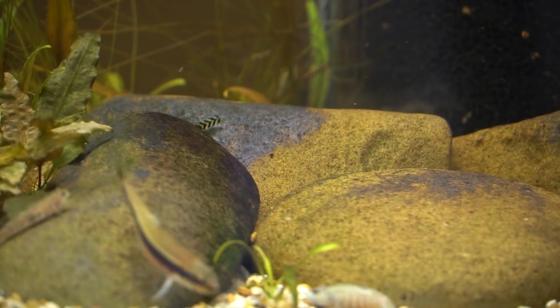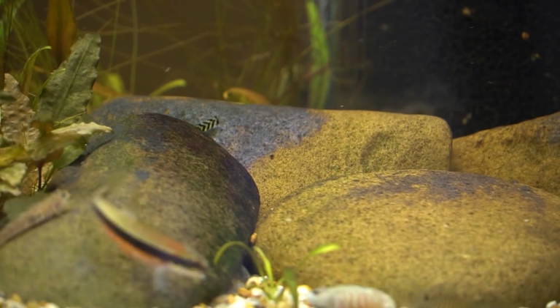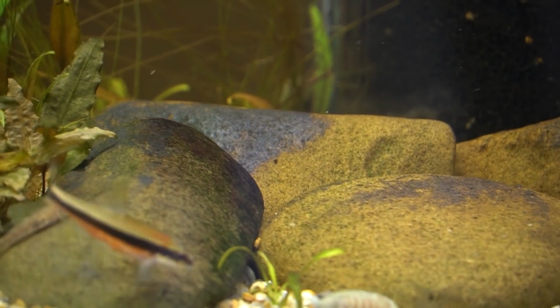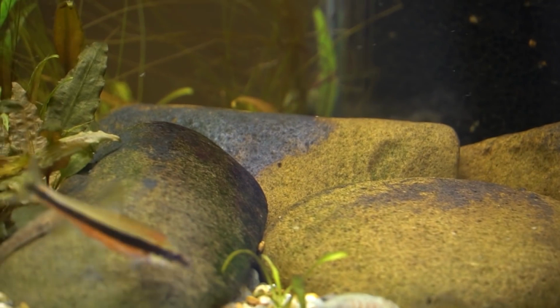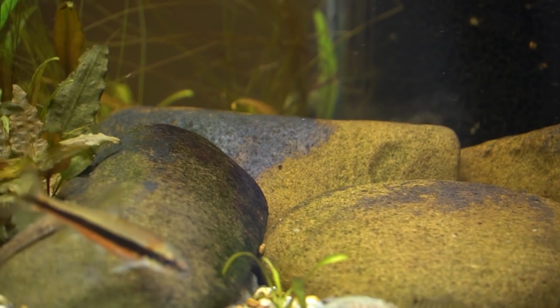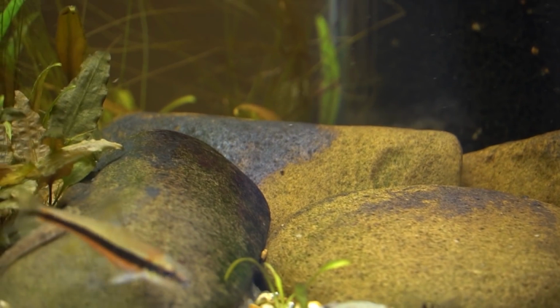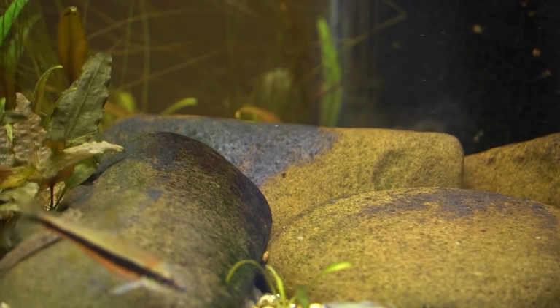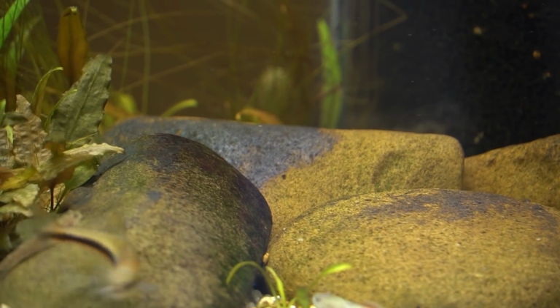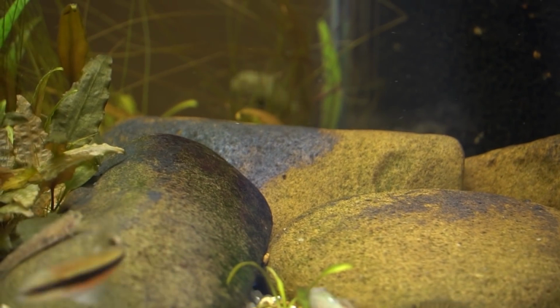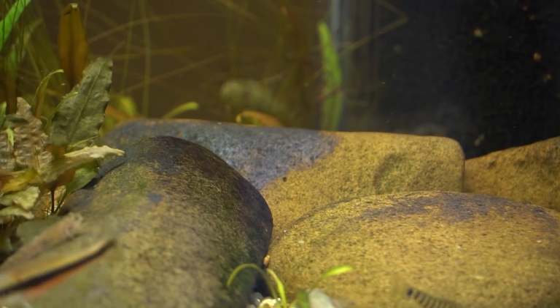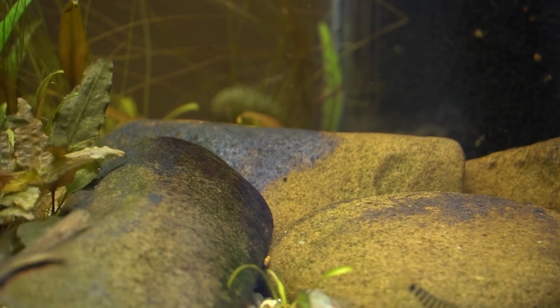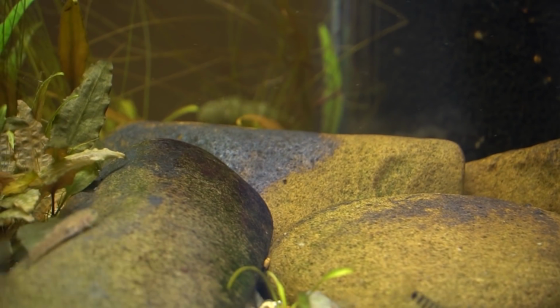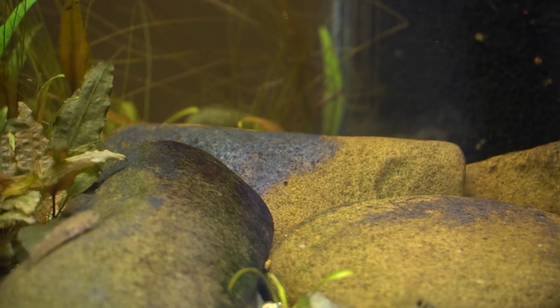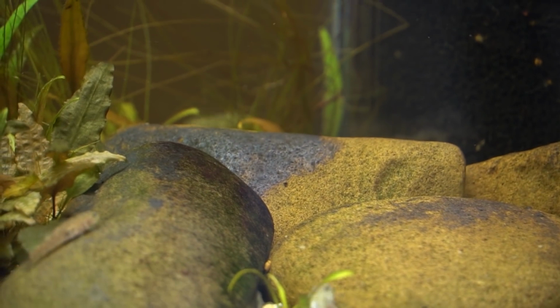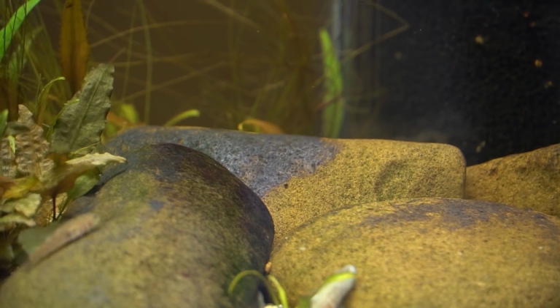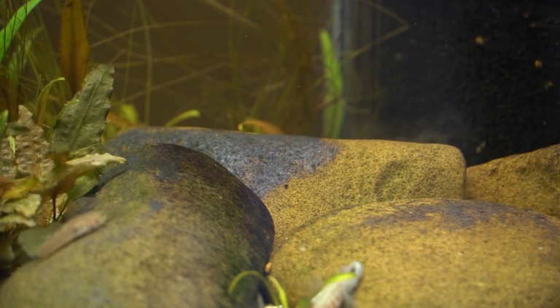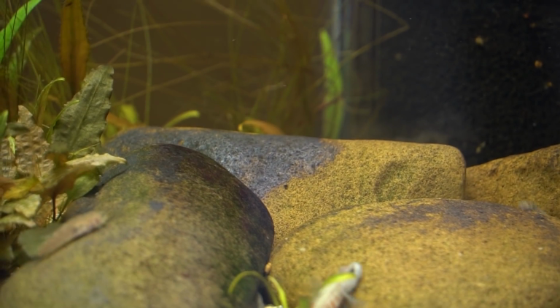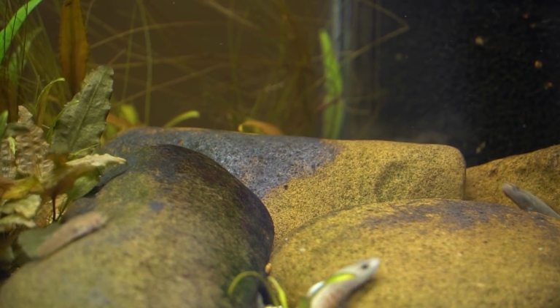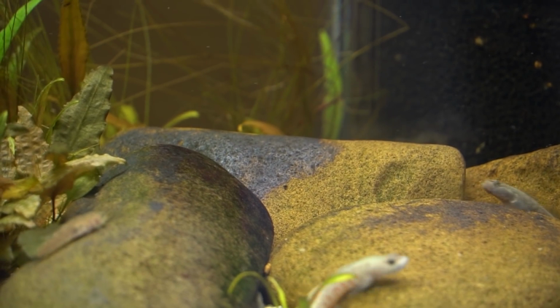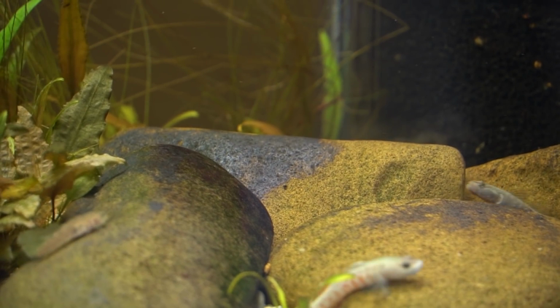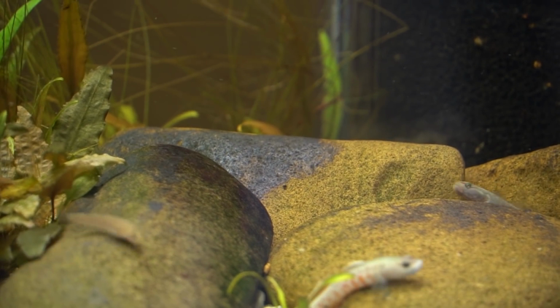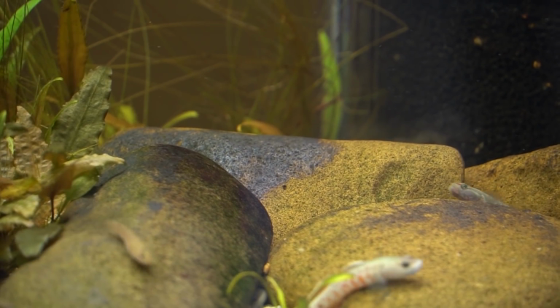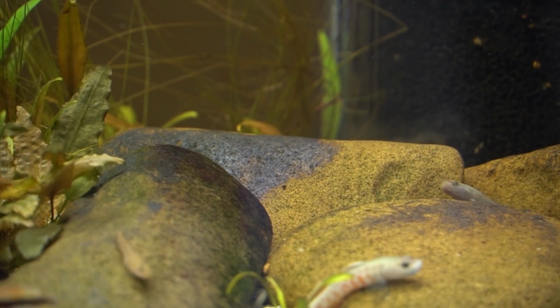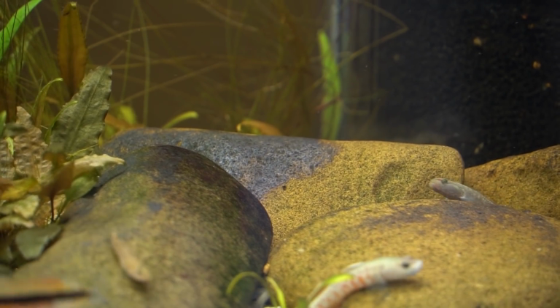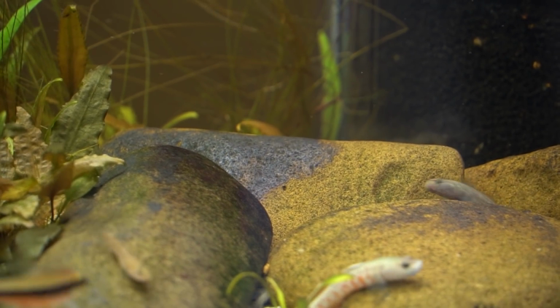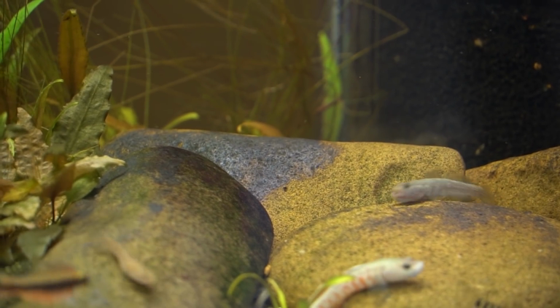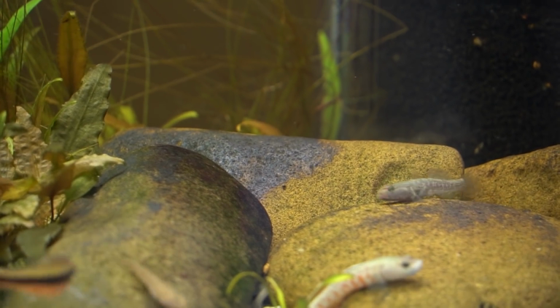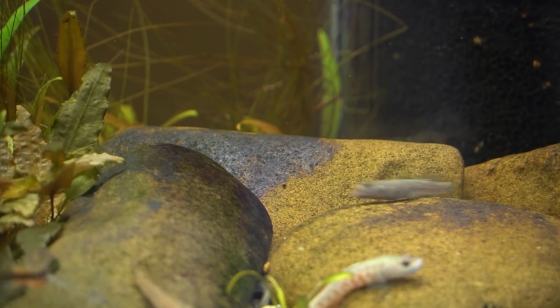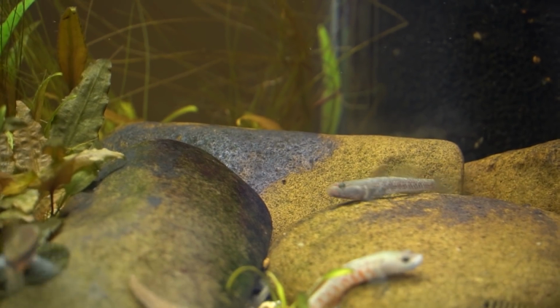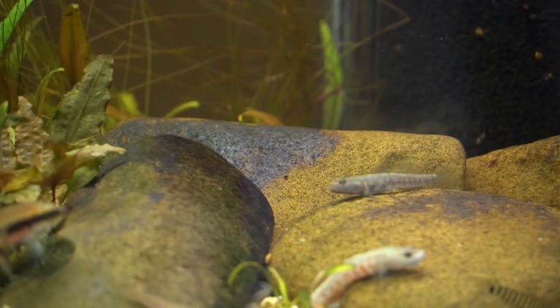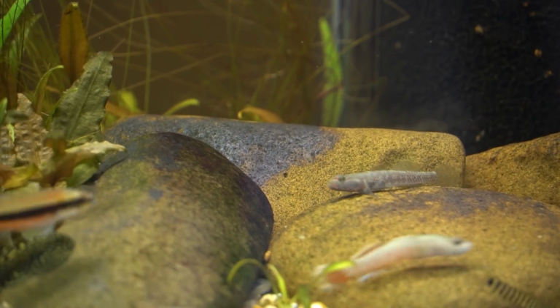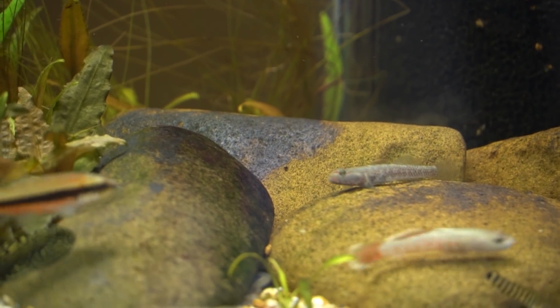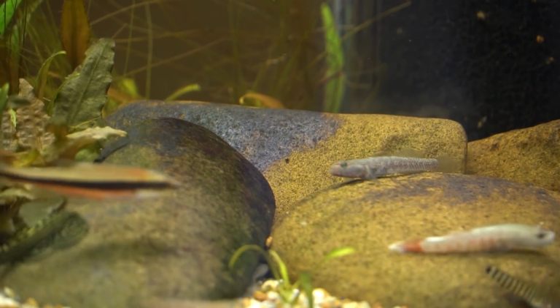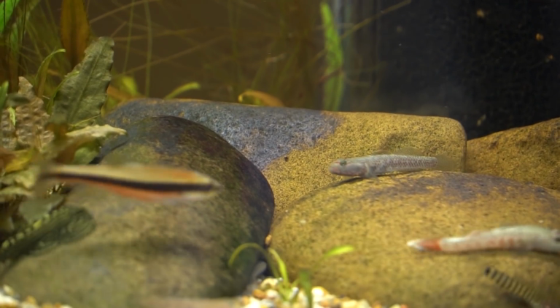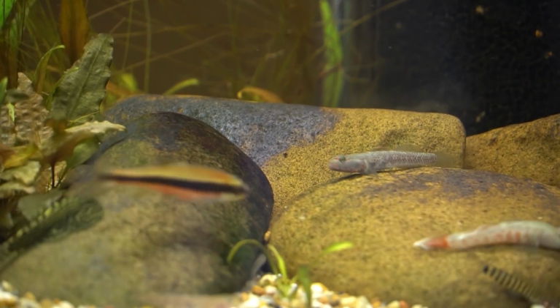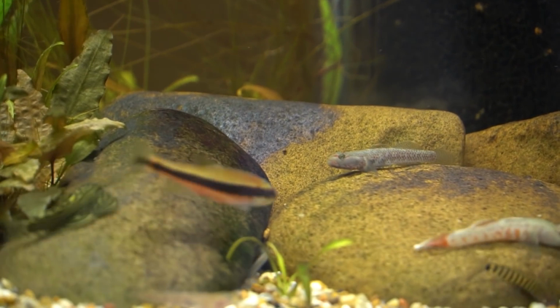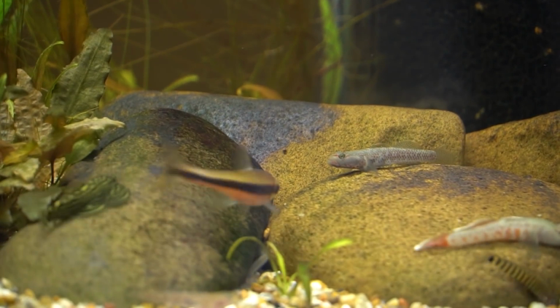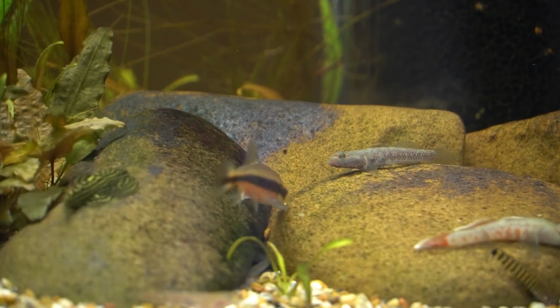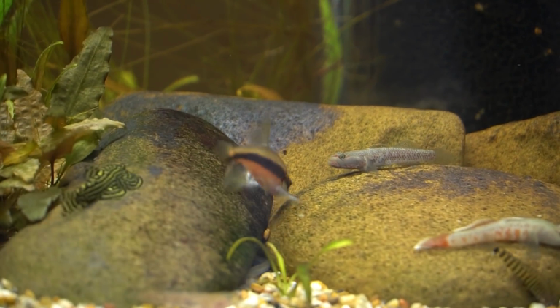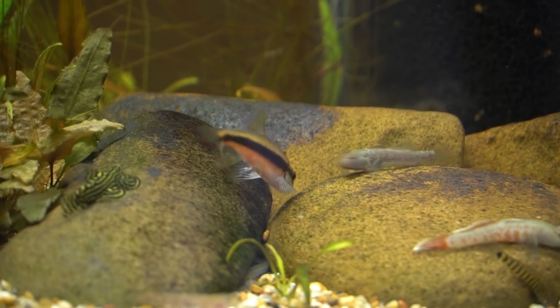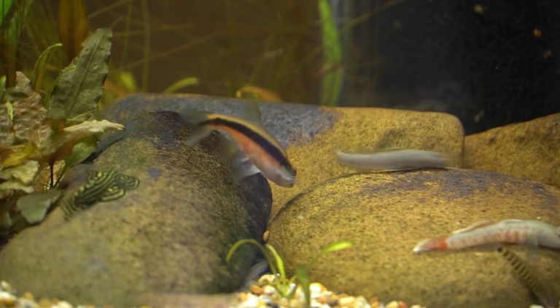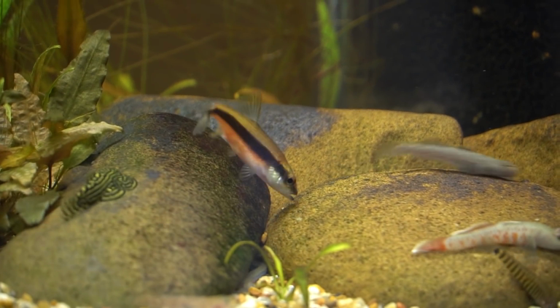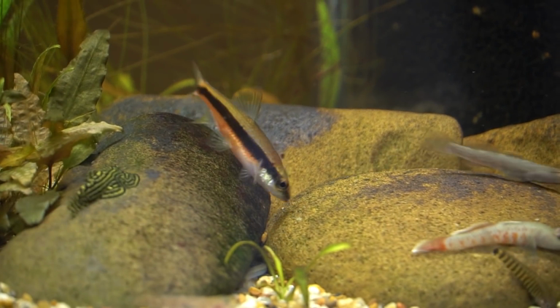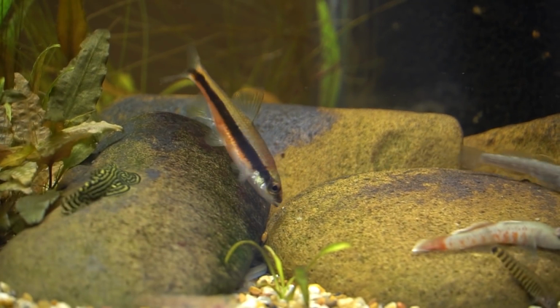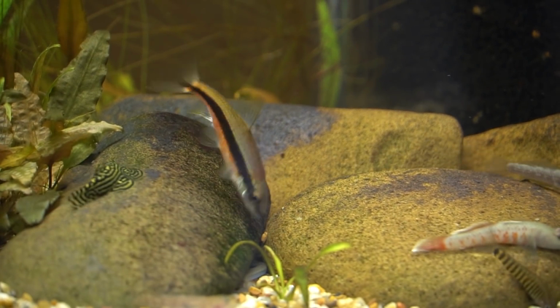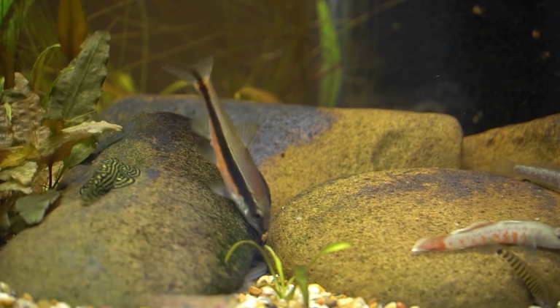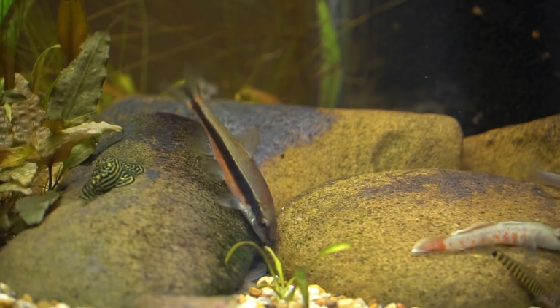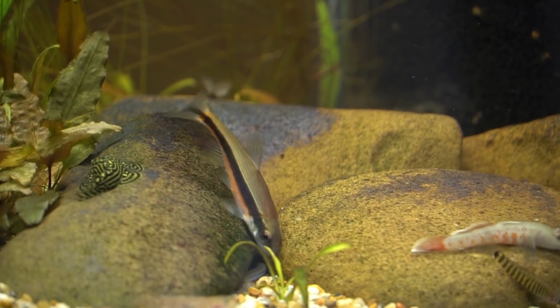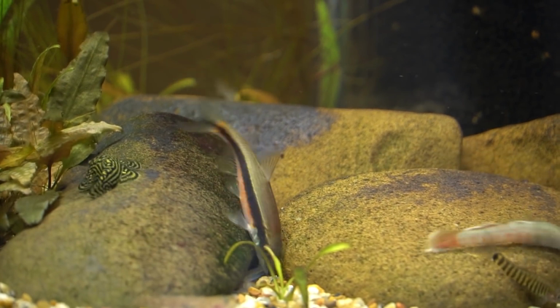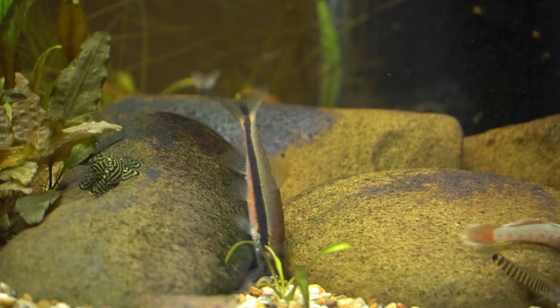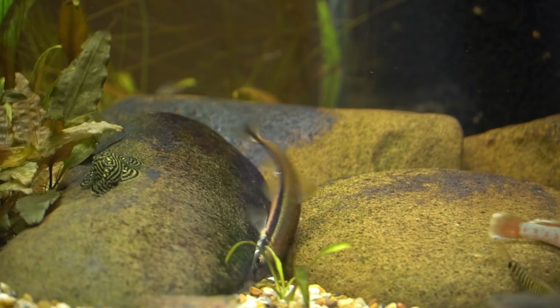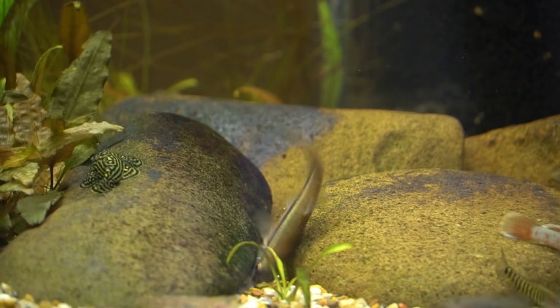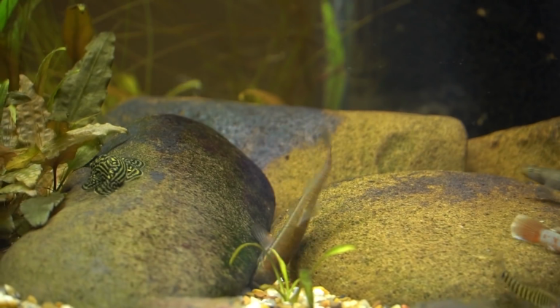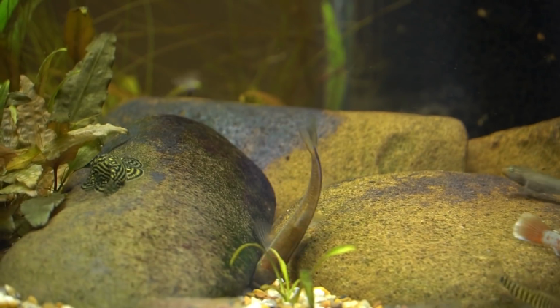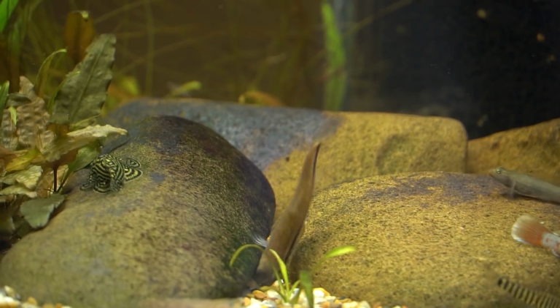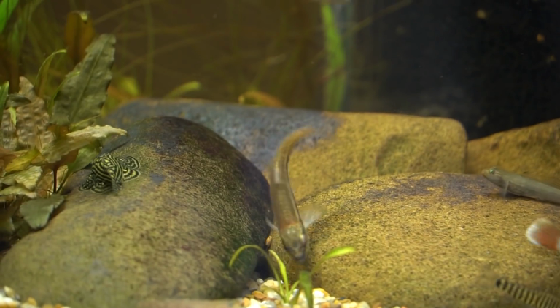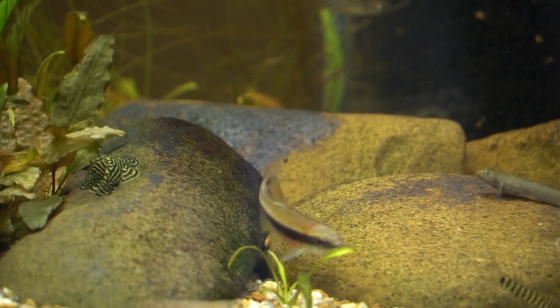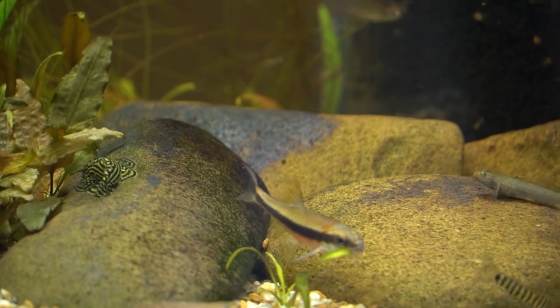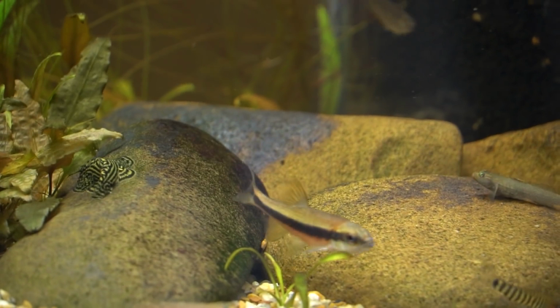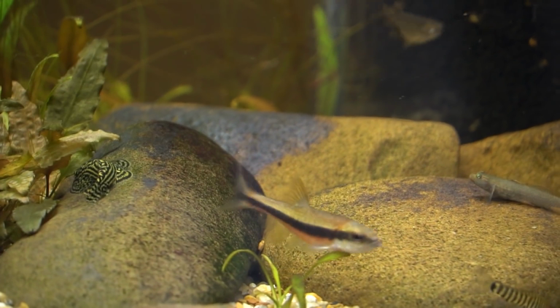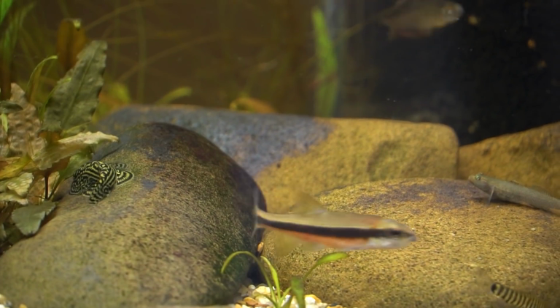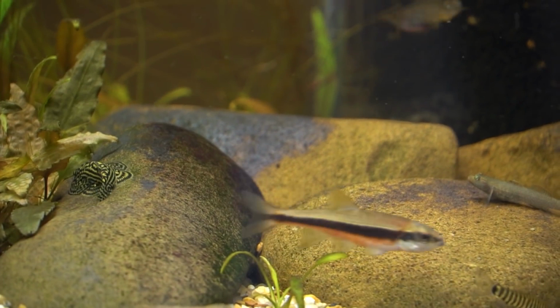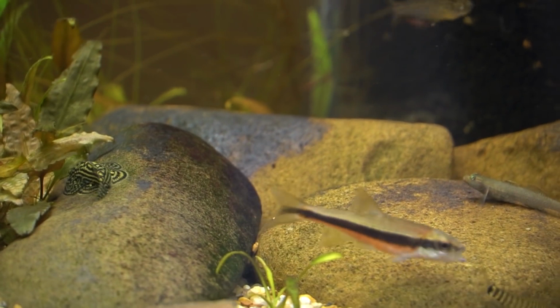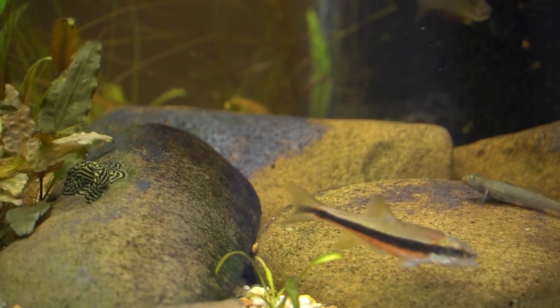As you can see, there's quite the range of colors, shapes, and sizes, and they are a really fascinating and fun fish to keep.